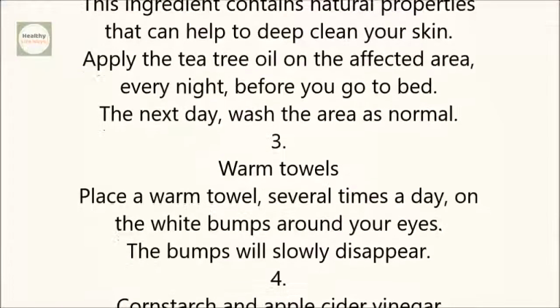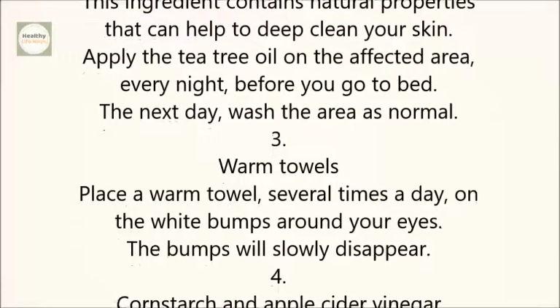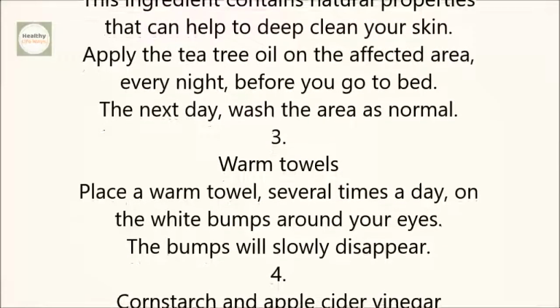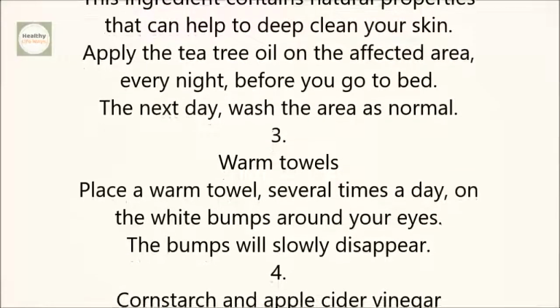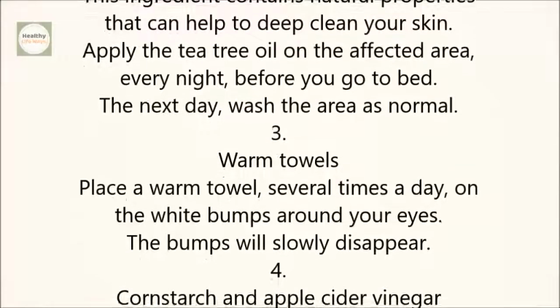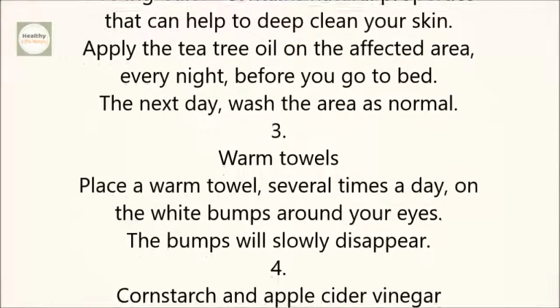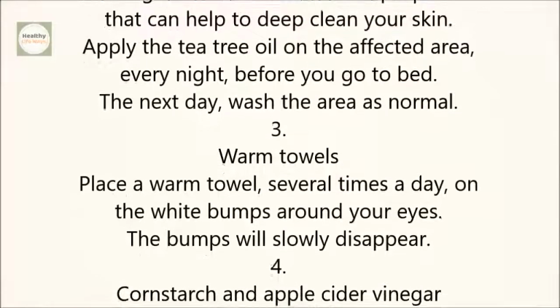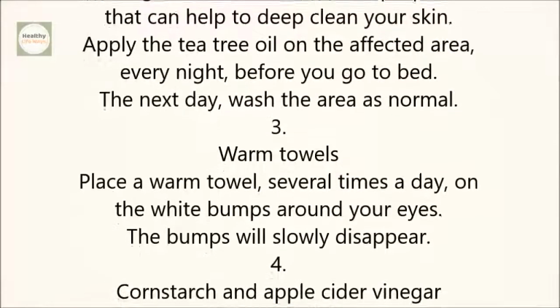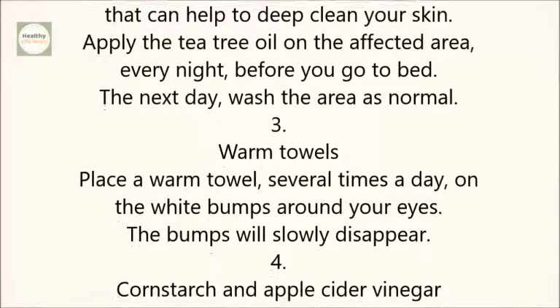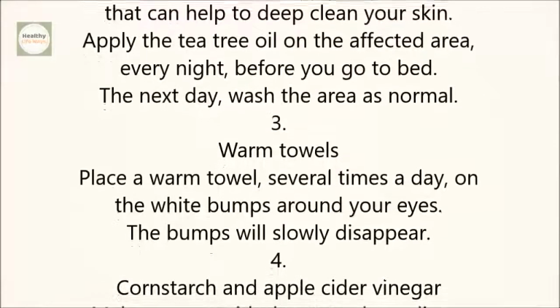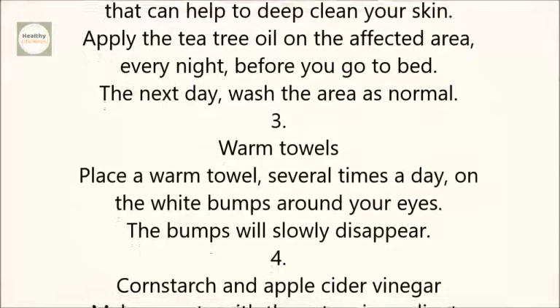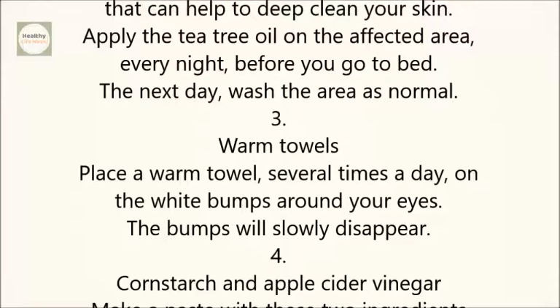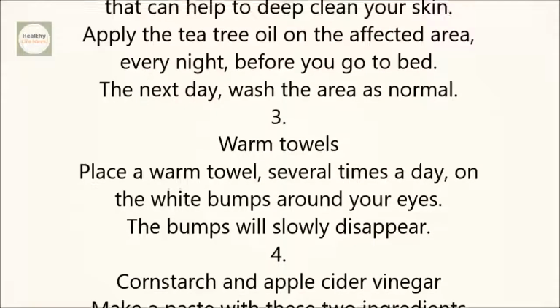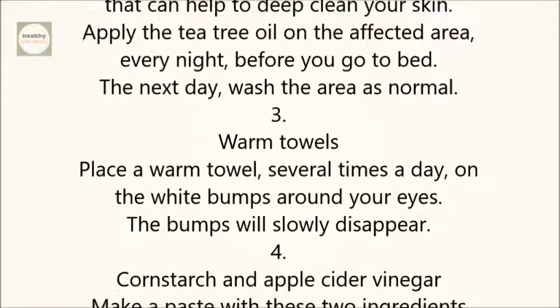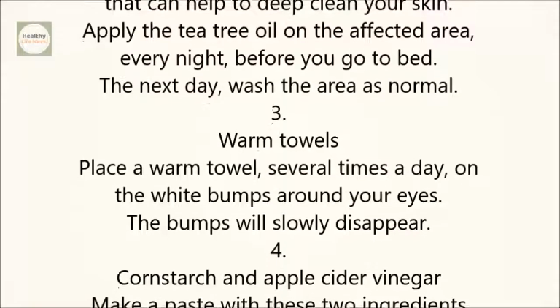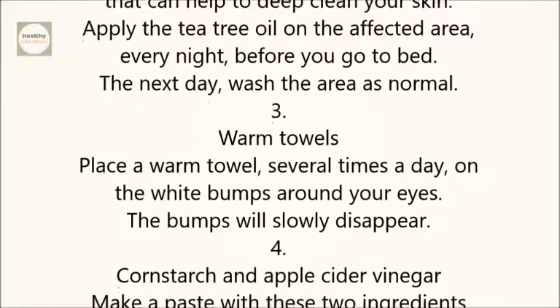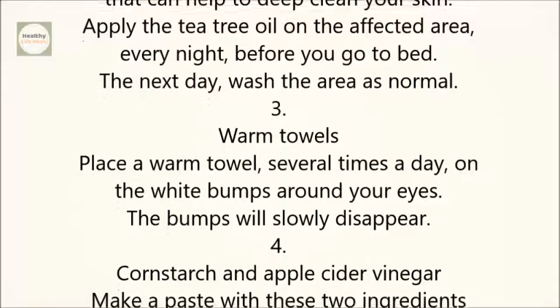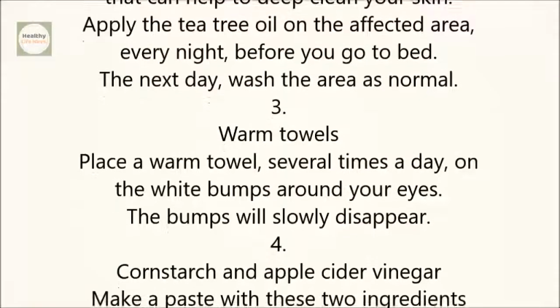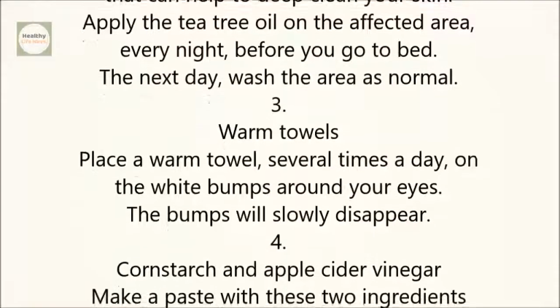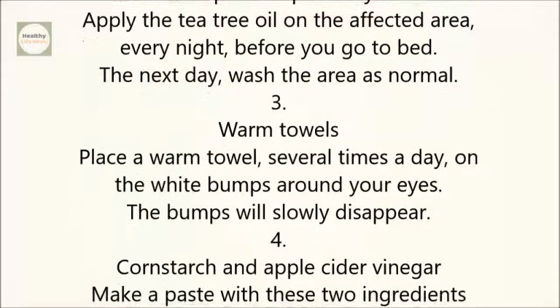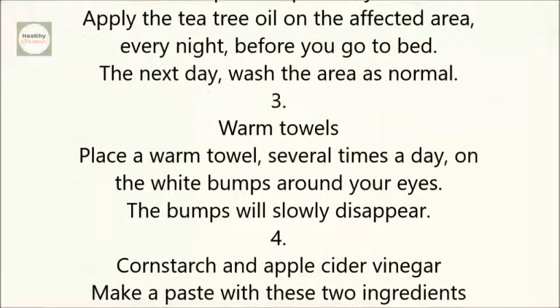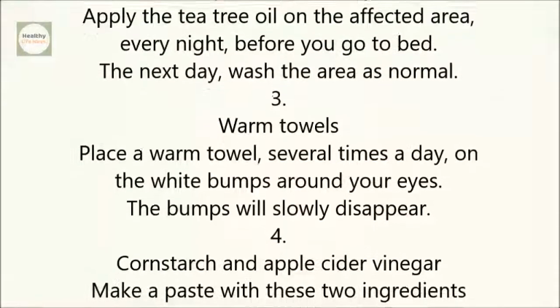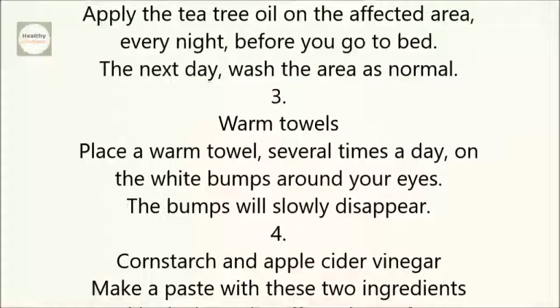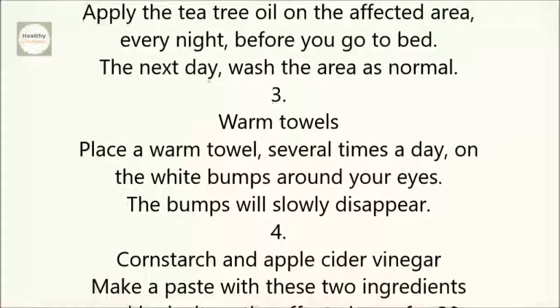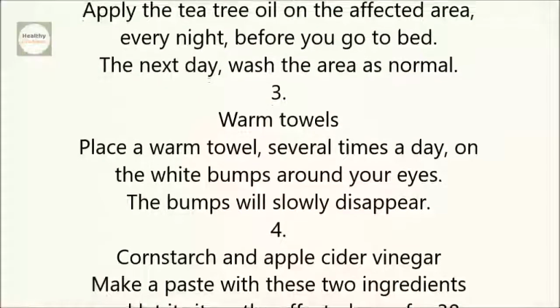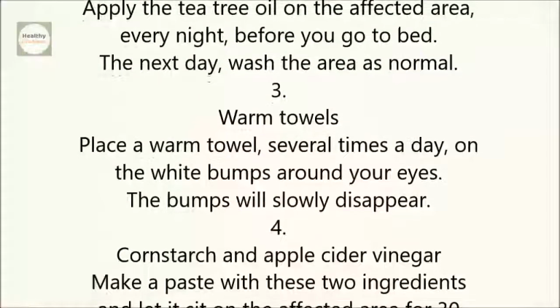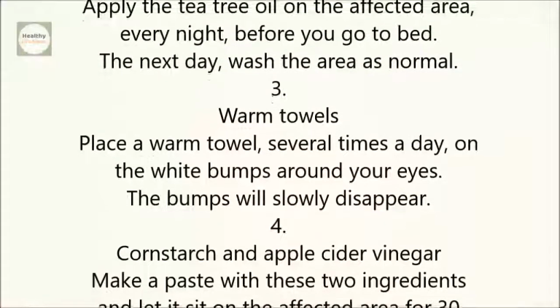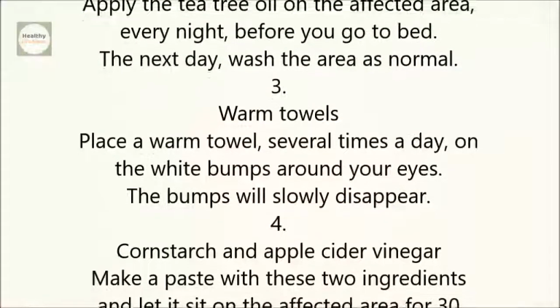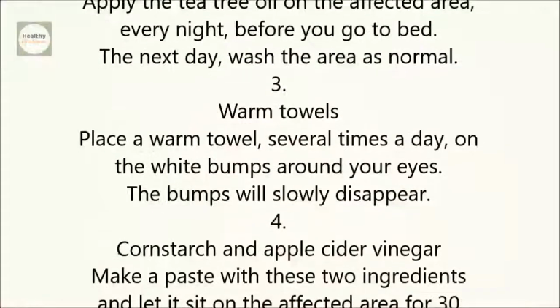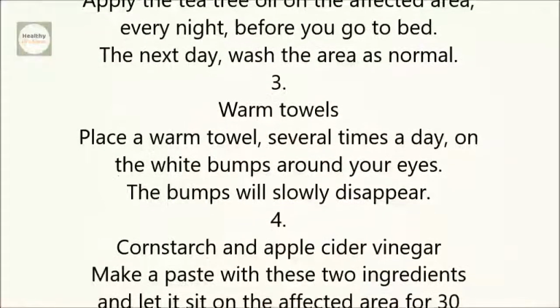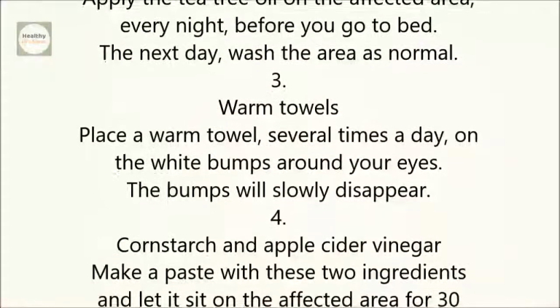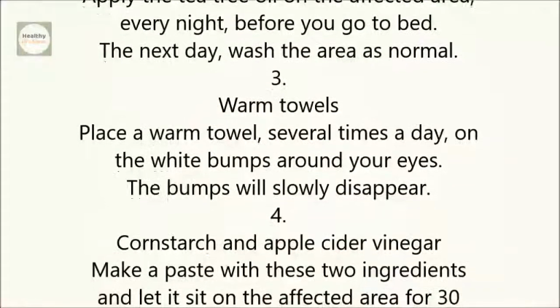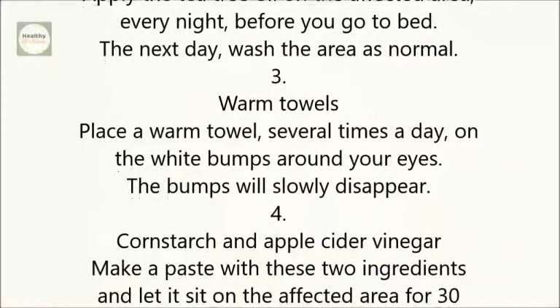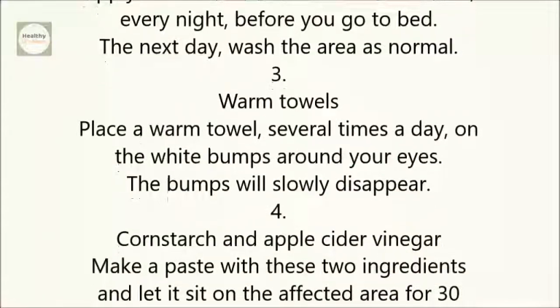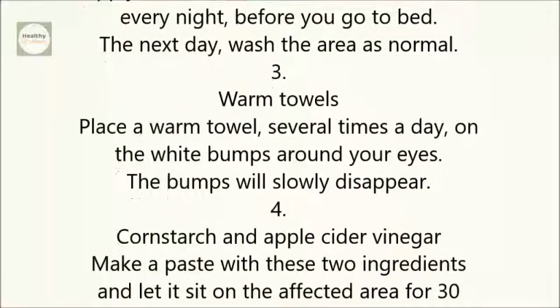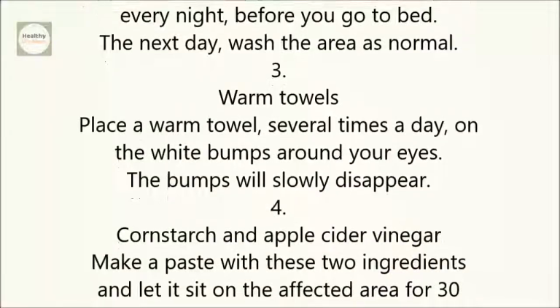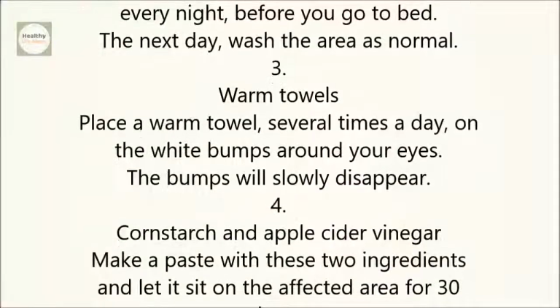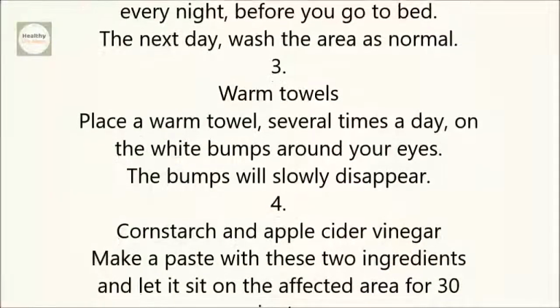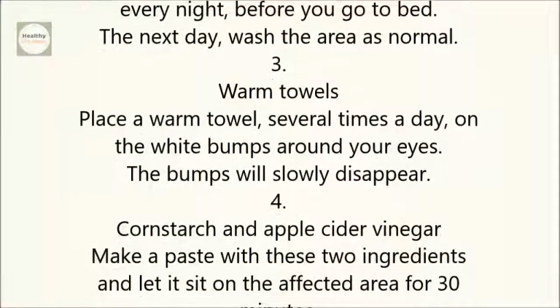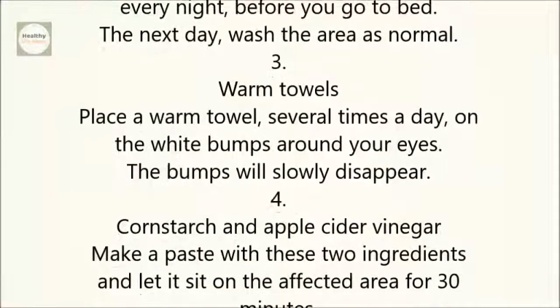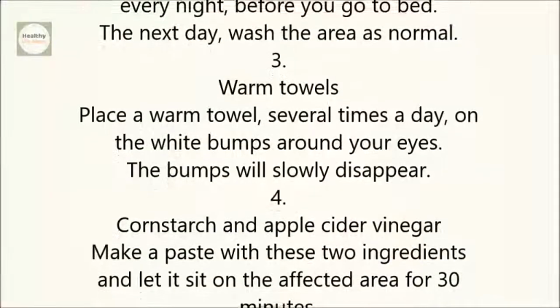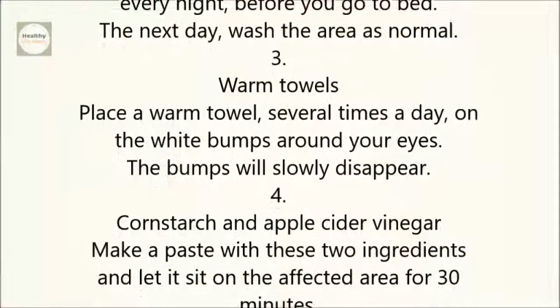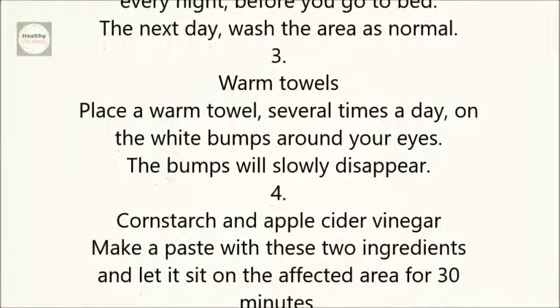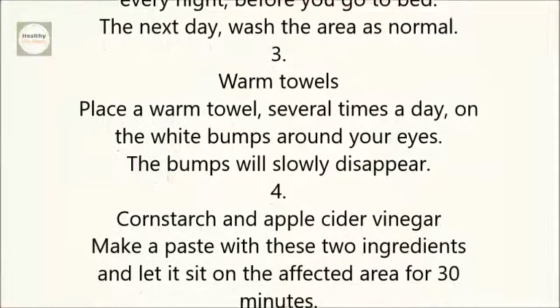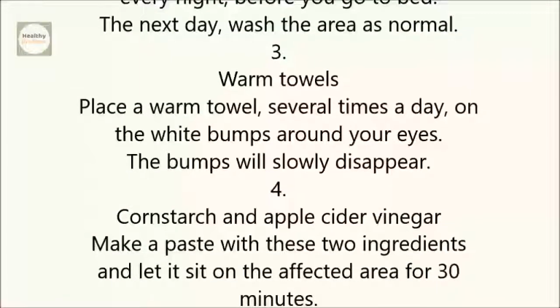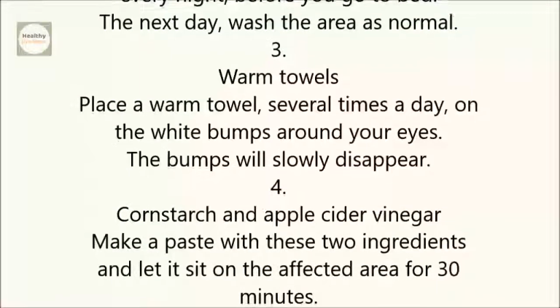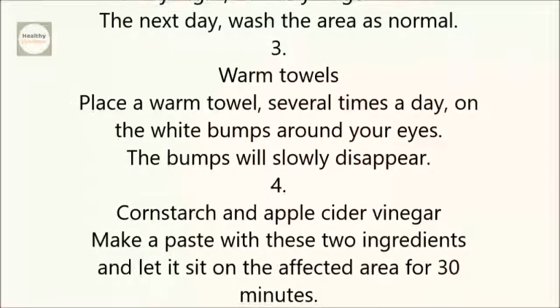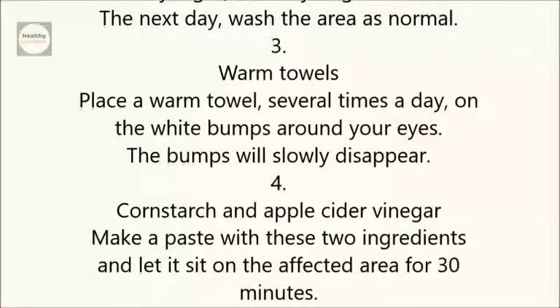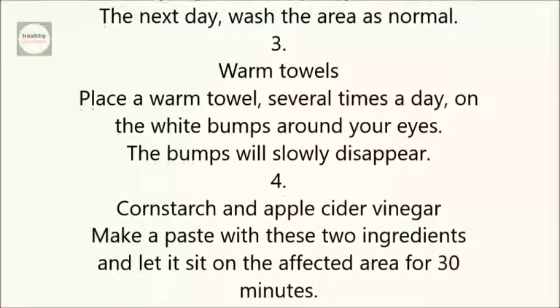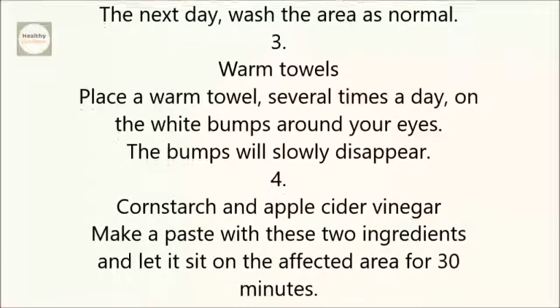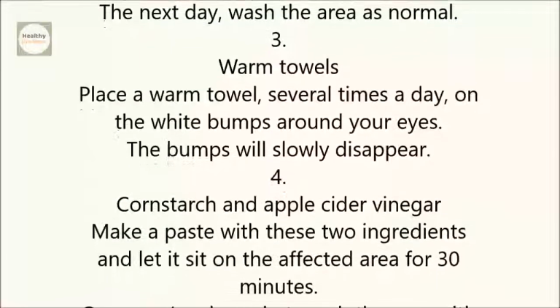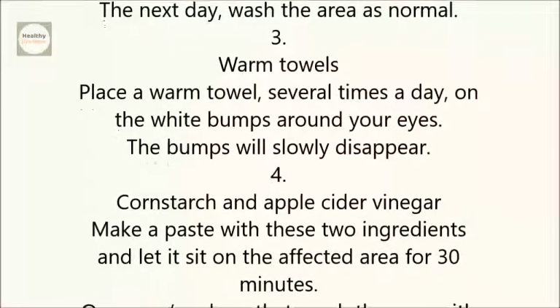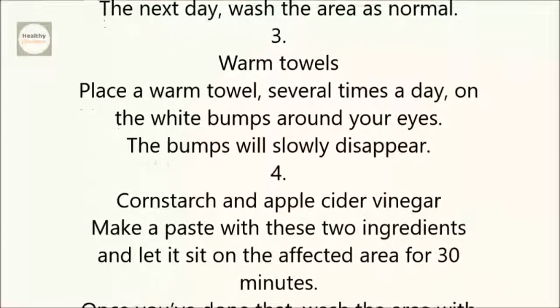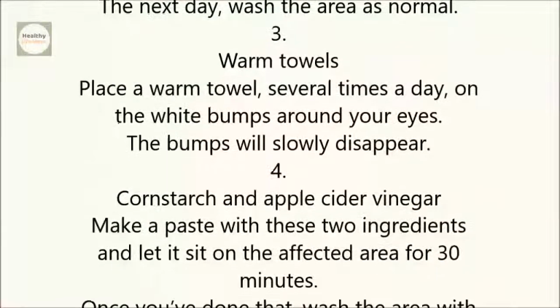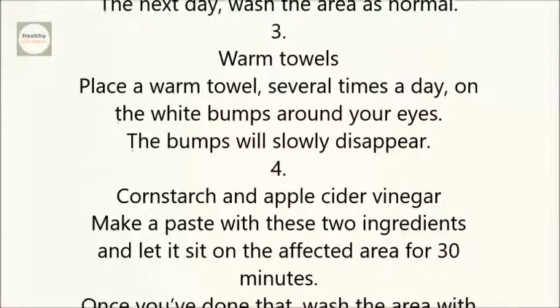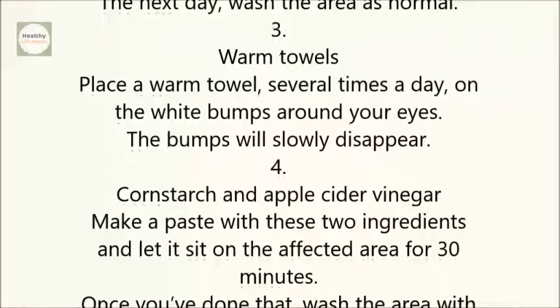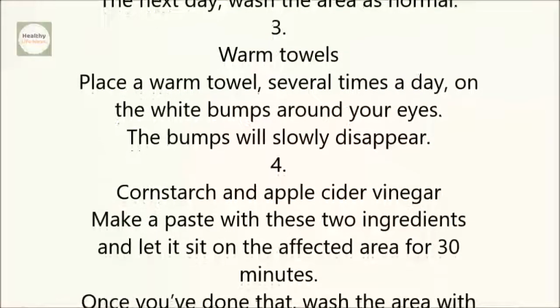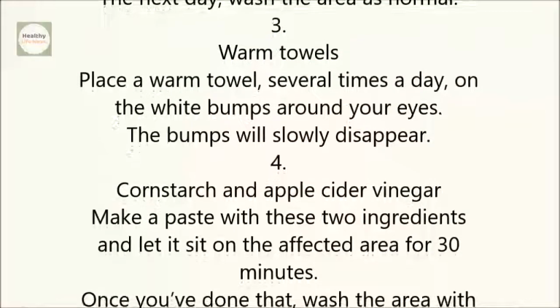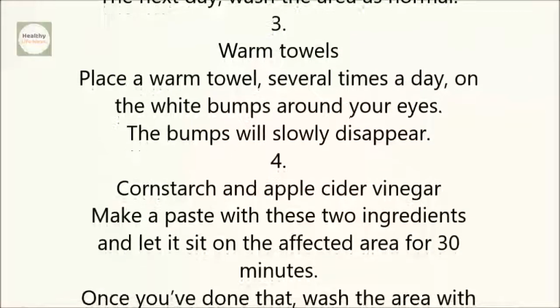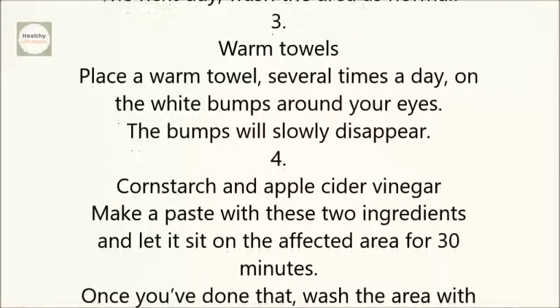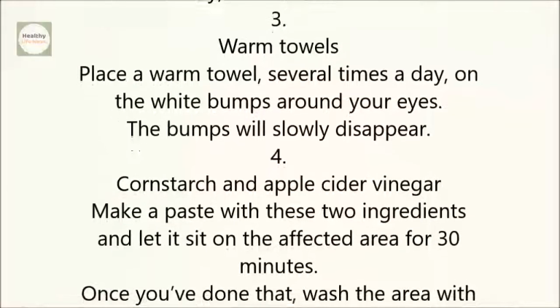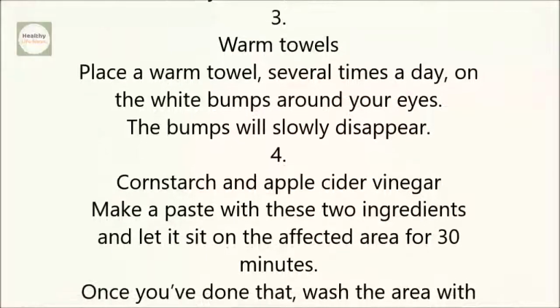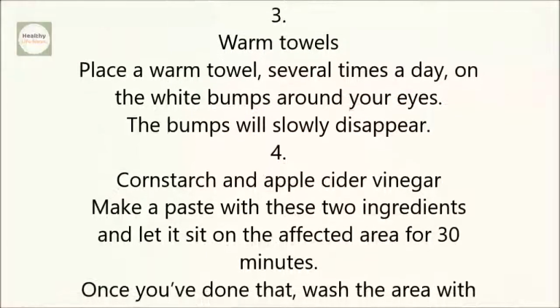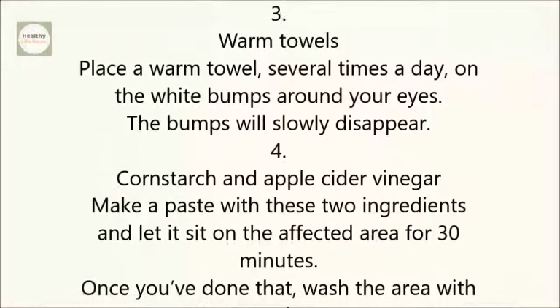3. Warm Towels. Place a warm towel several times a day on the white bumps around your eyes. The bumps will slowly disappear.